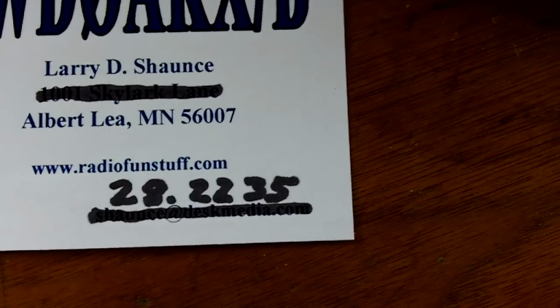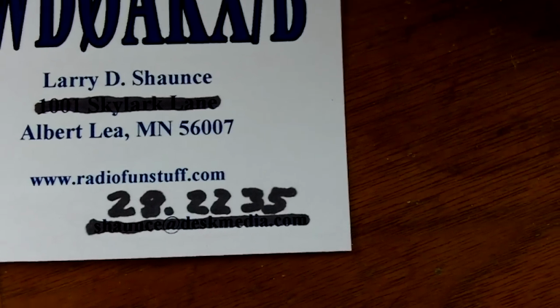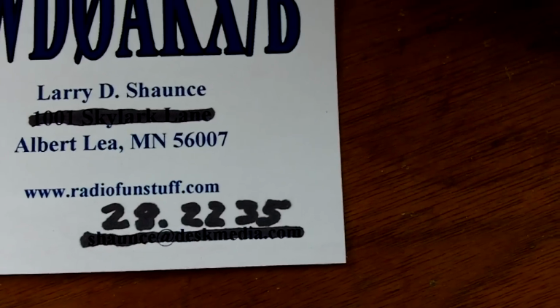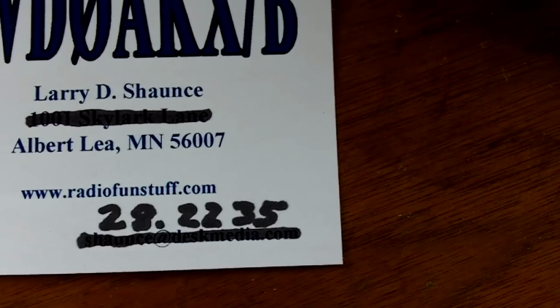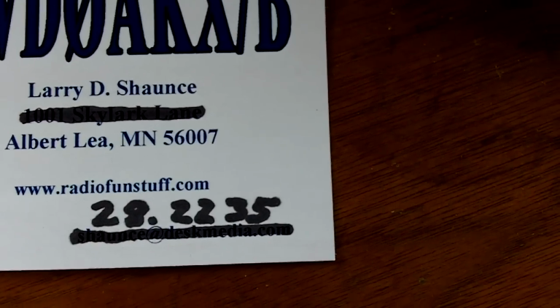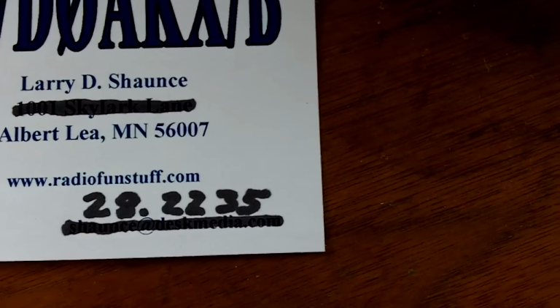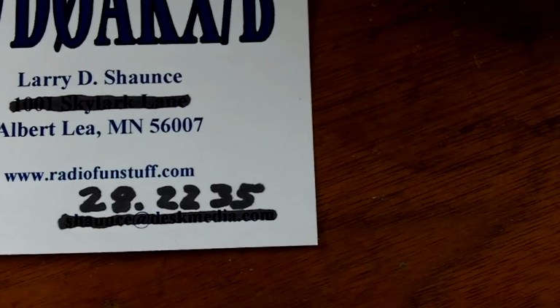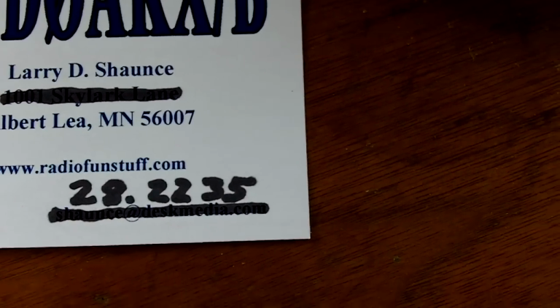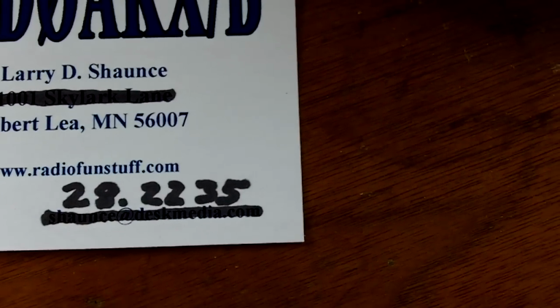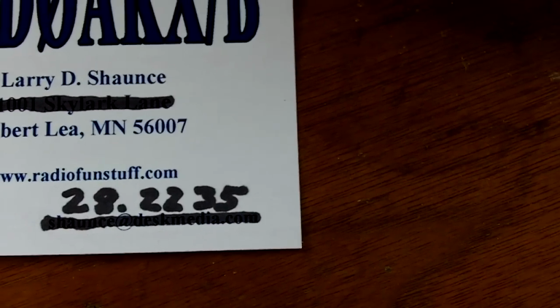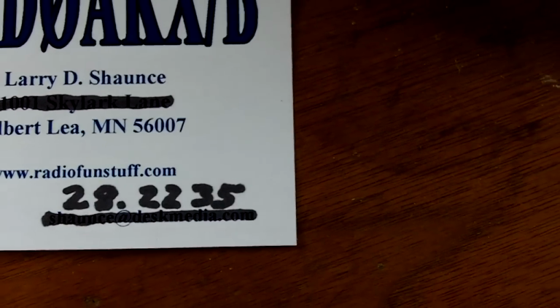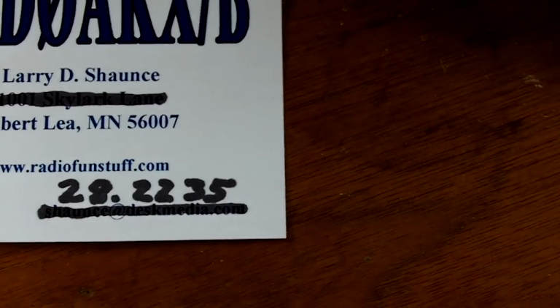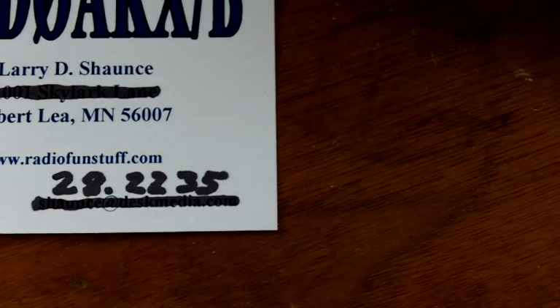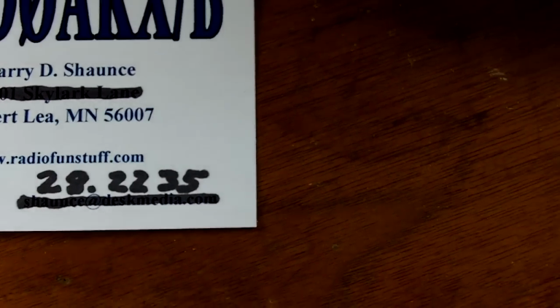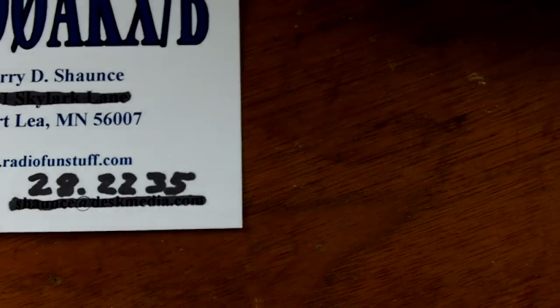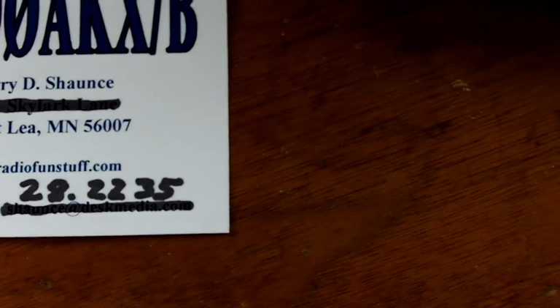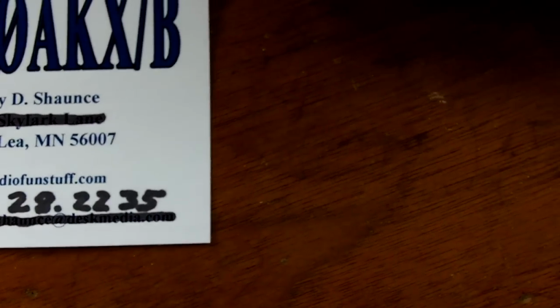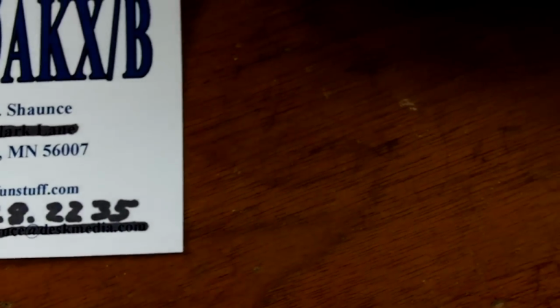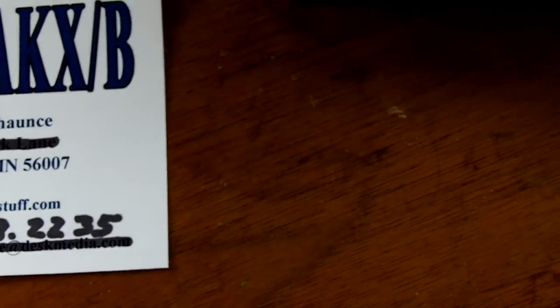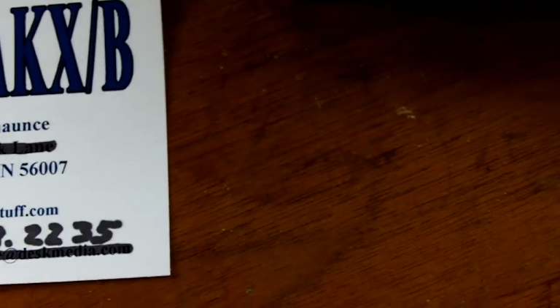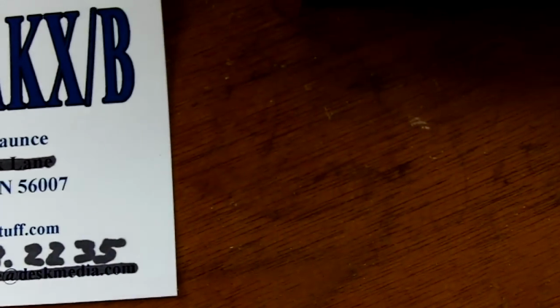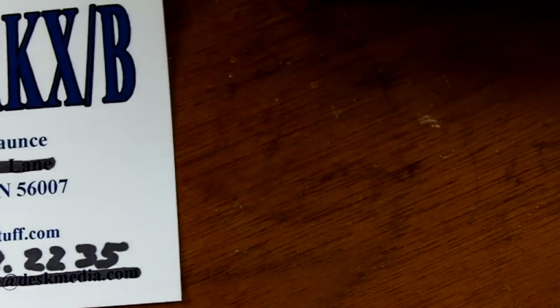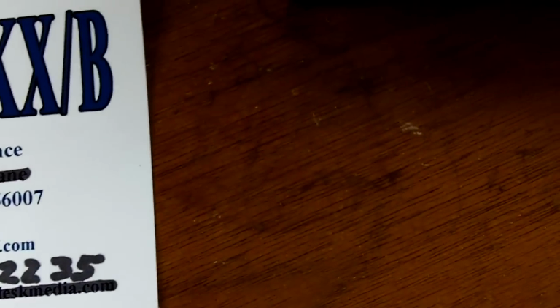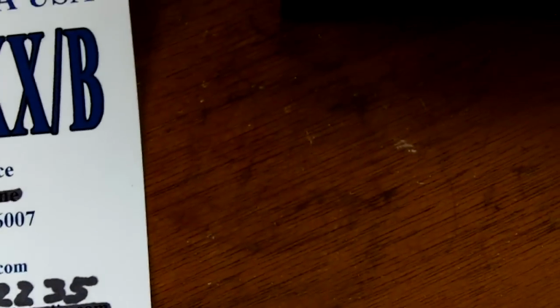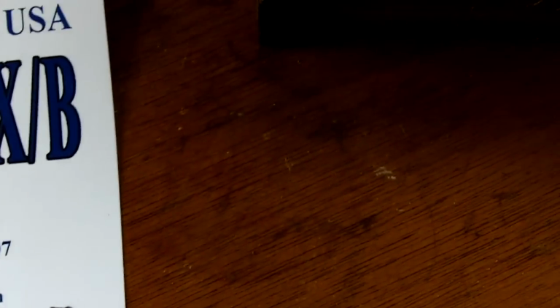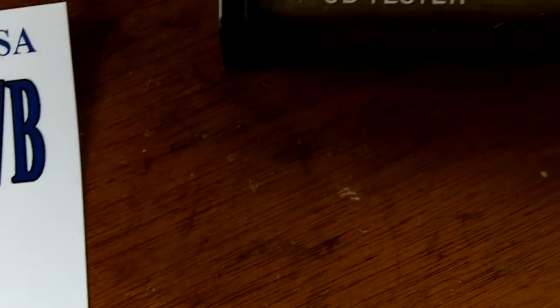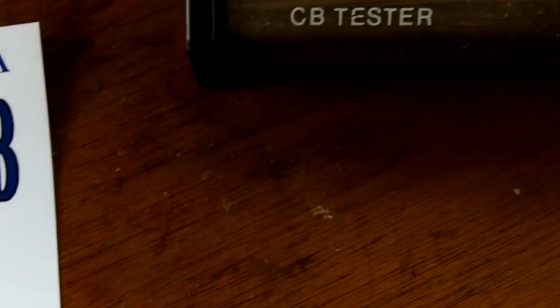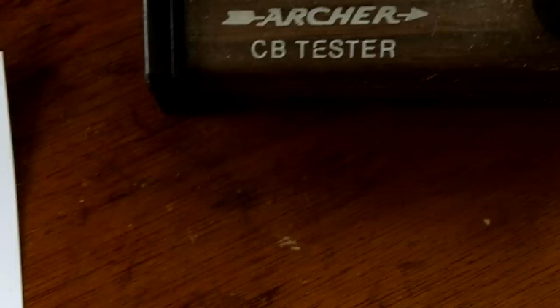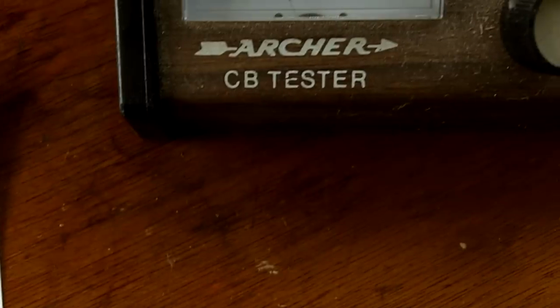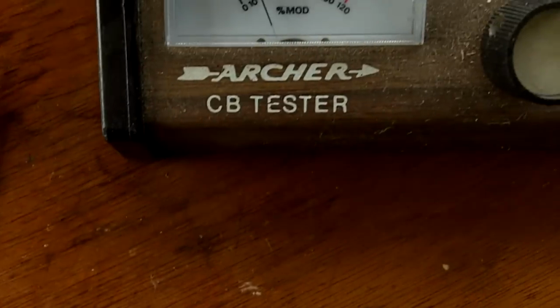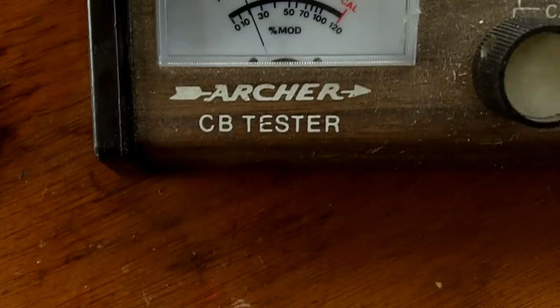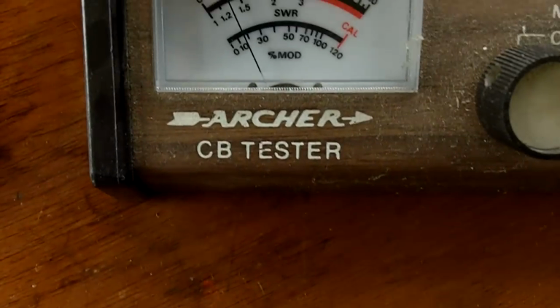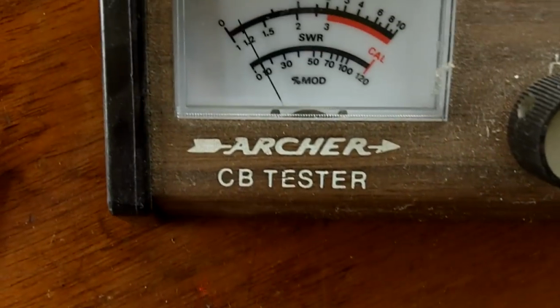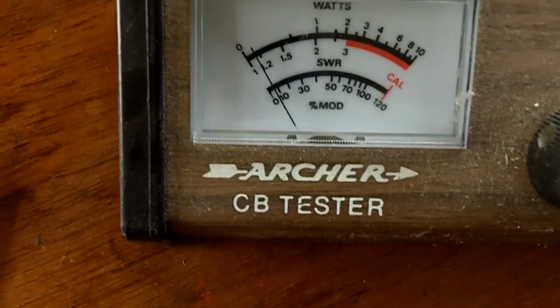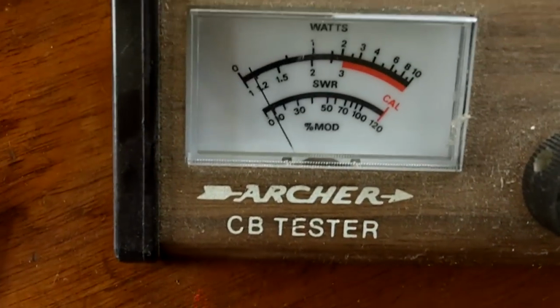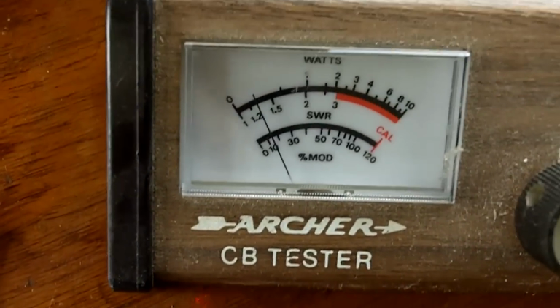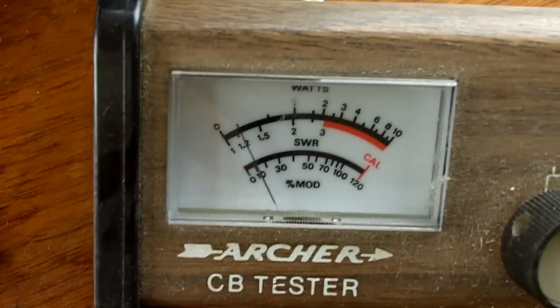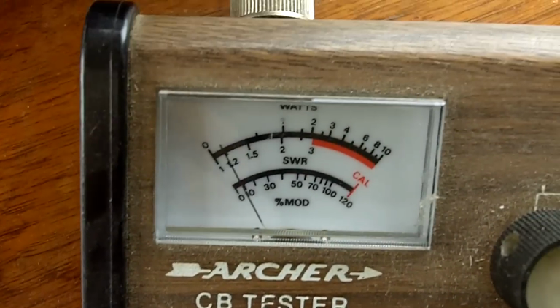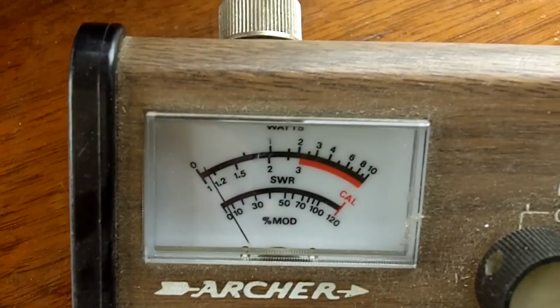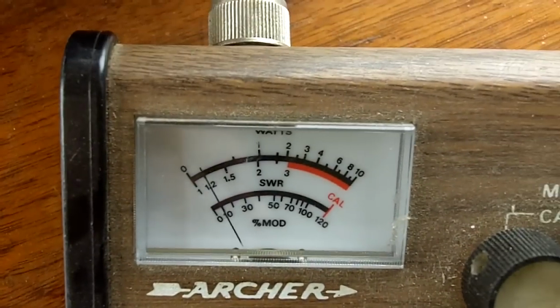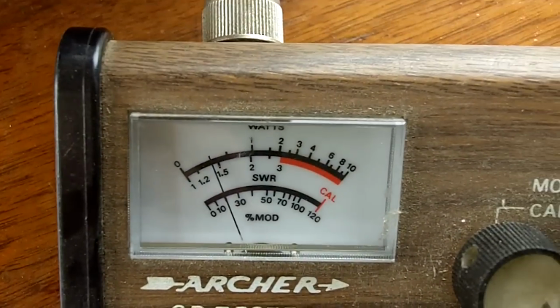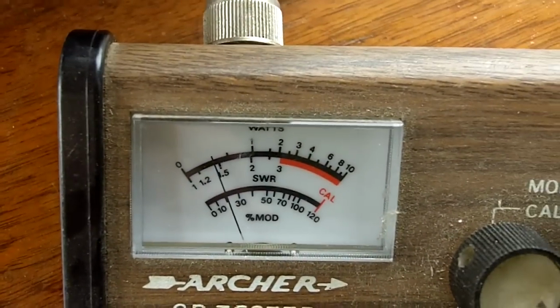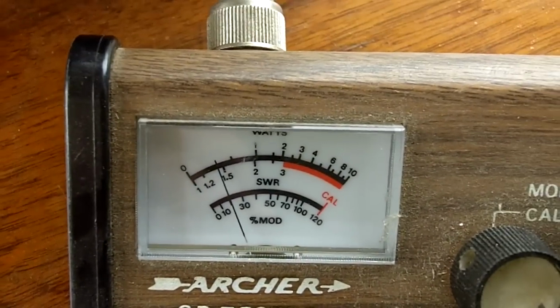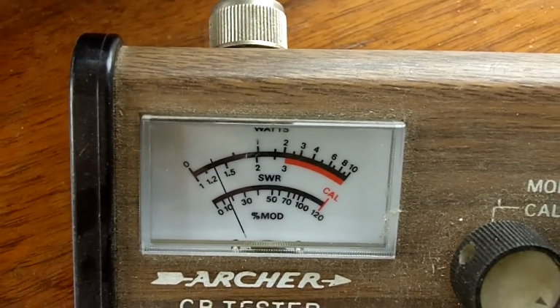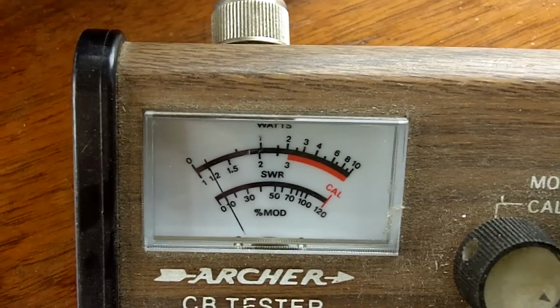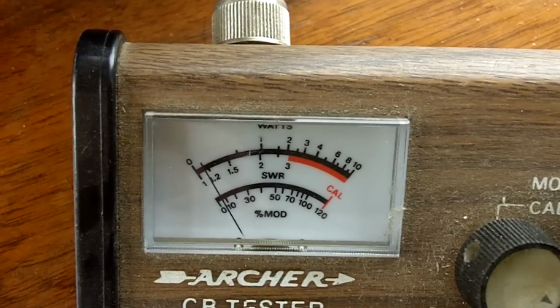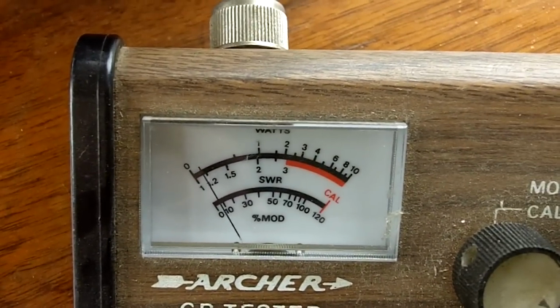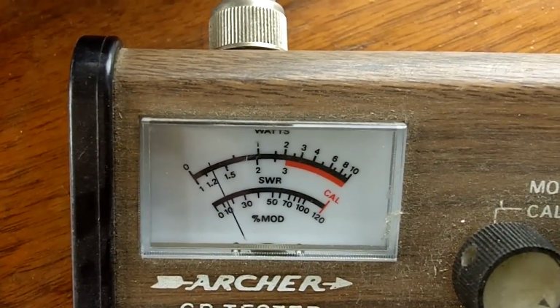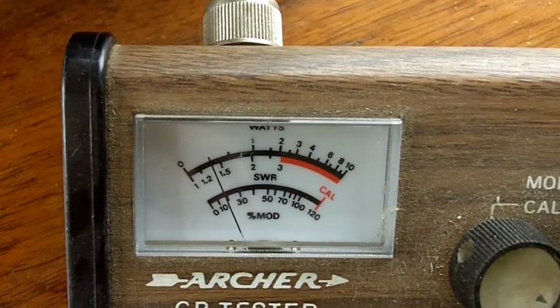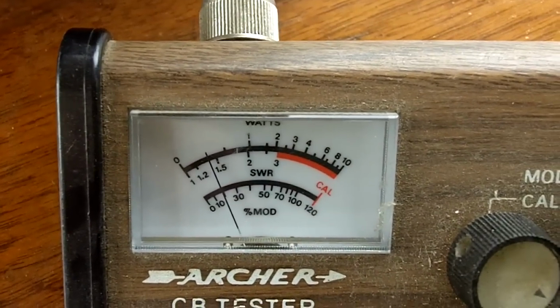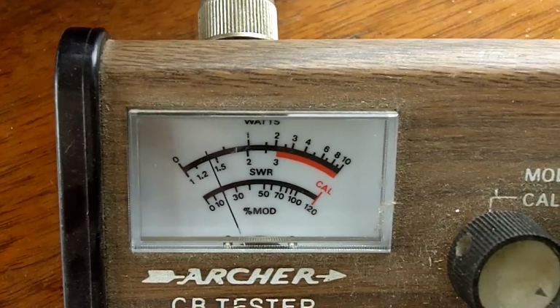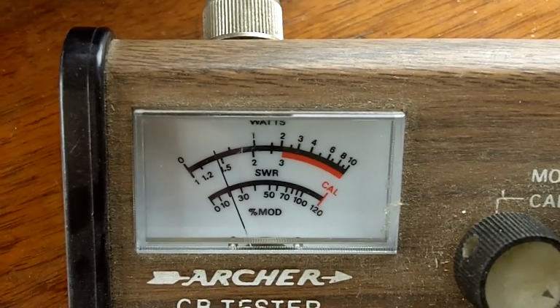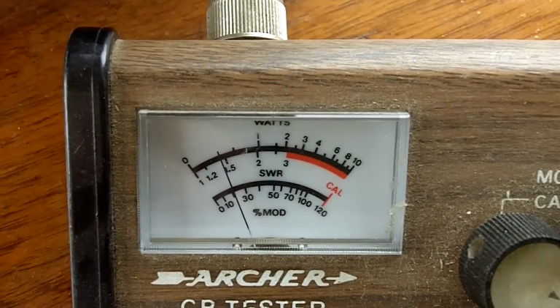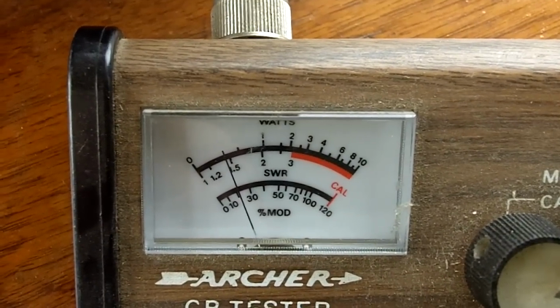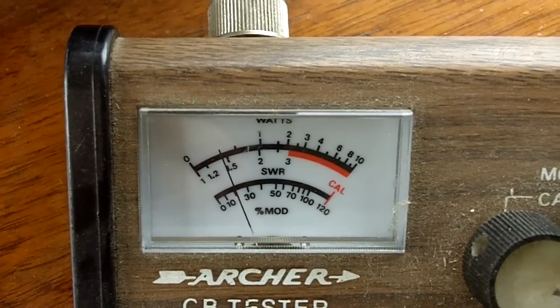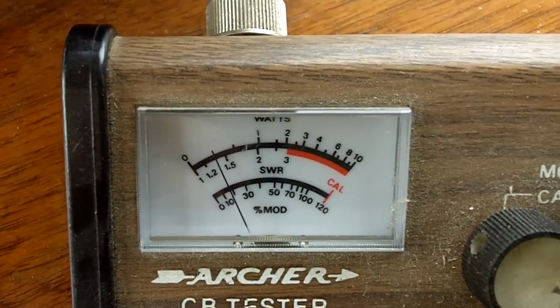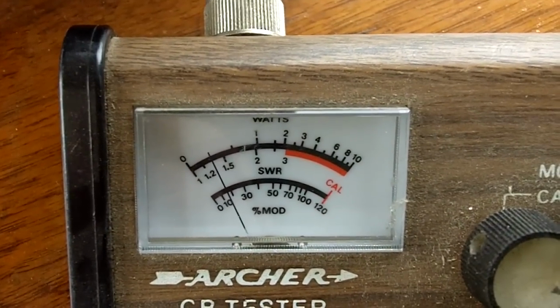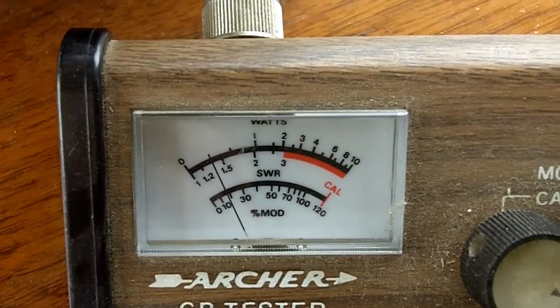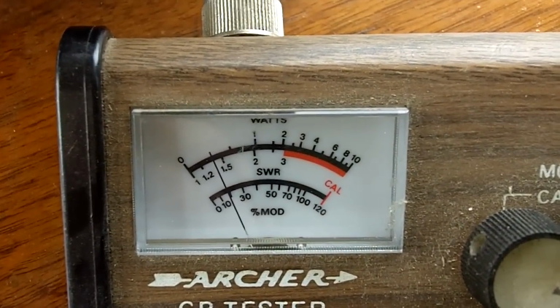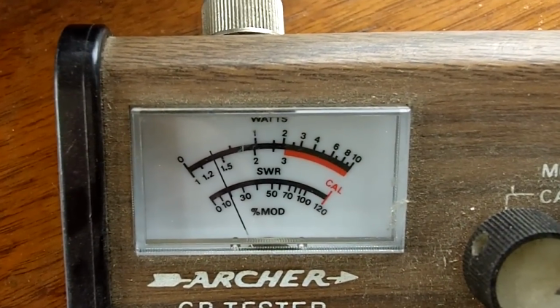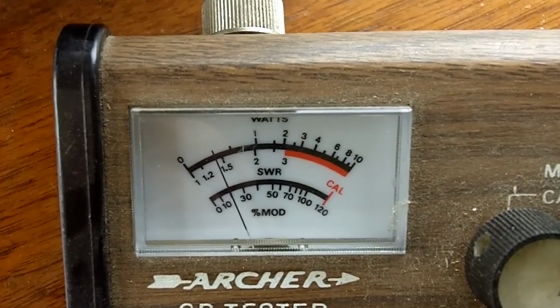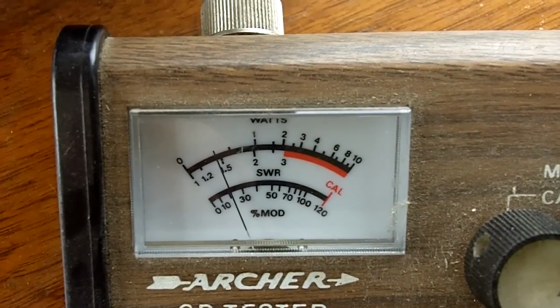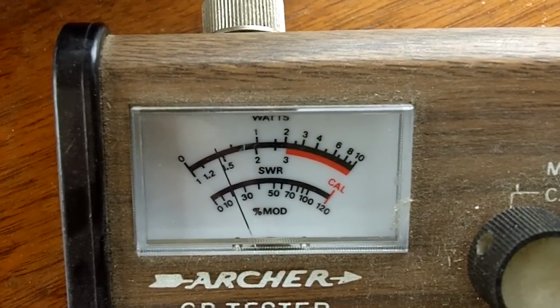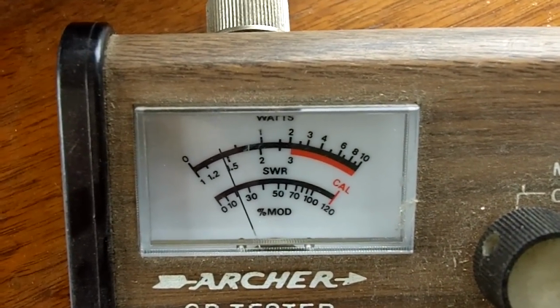If you copy the beacon at some point, you're doing pretty good because it's only running about a half a watt out, as you can see on the power meter here.